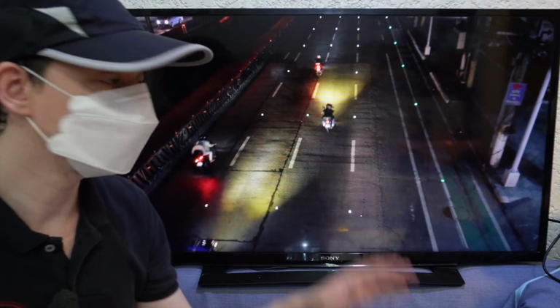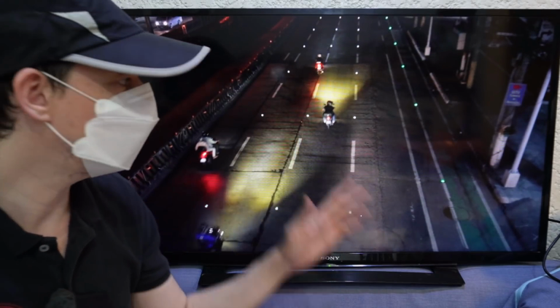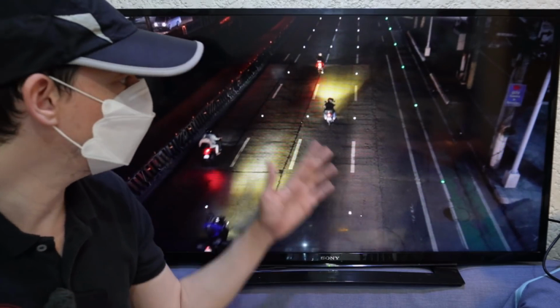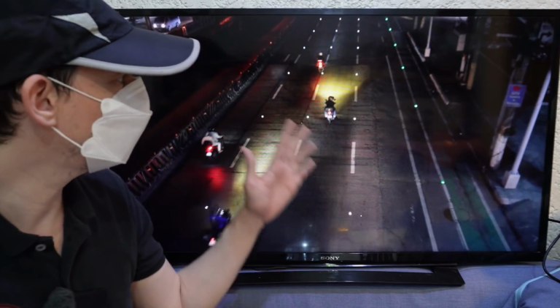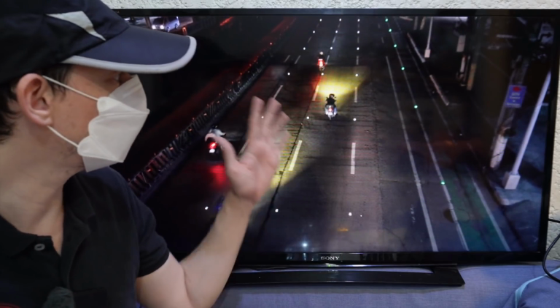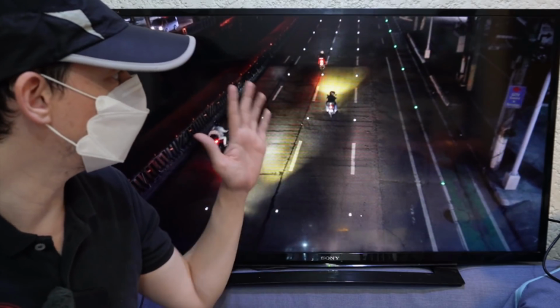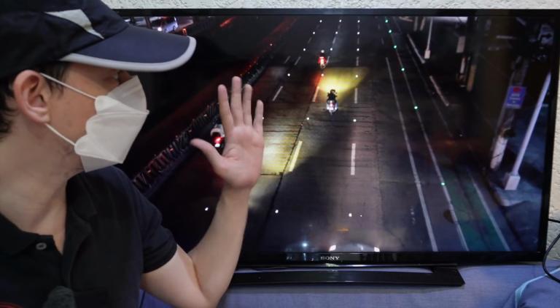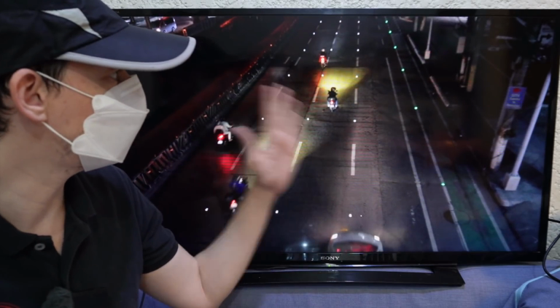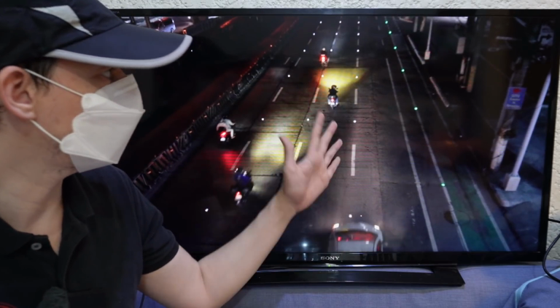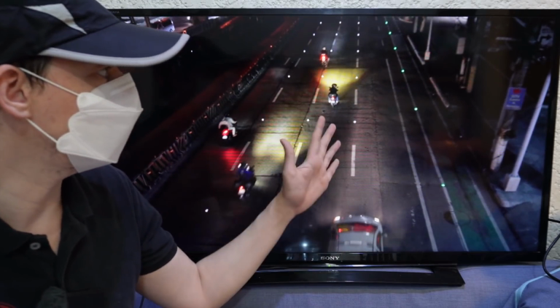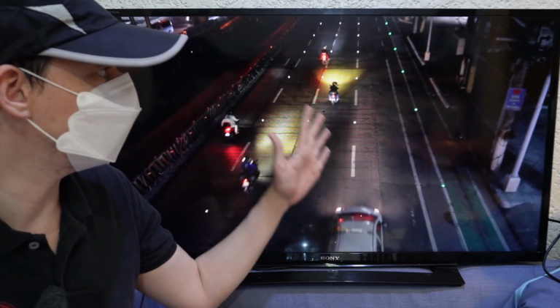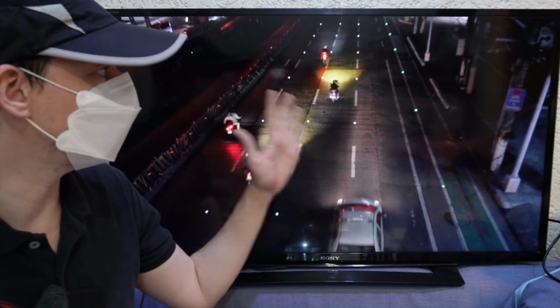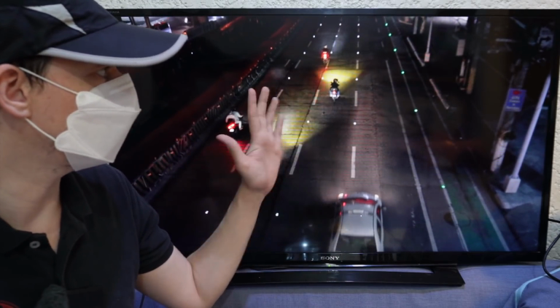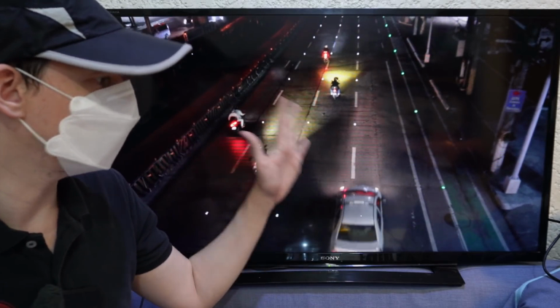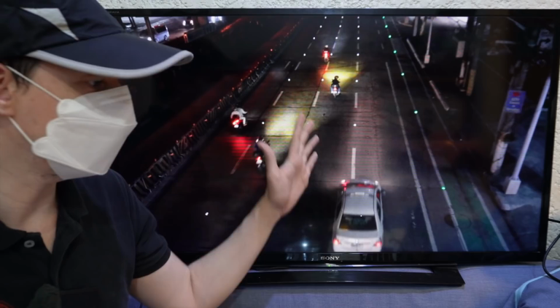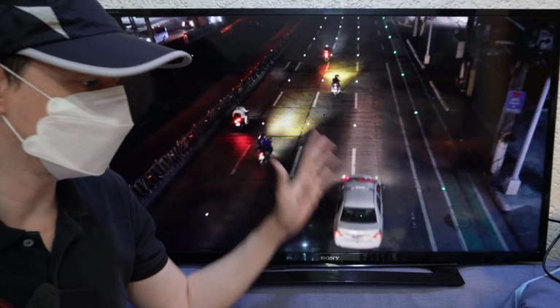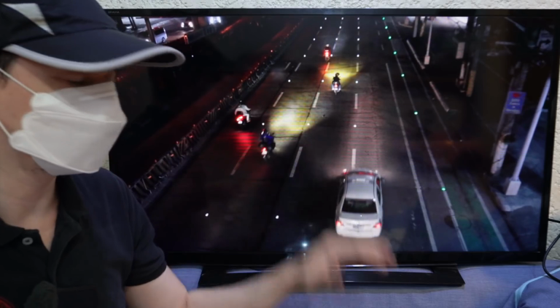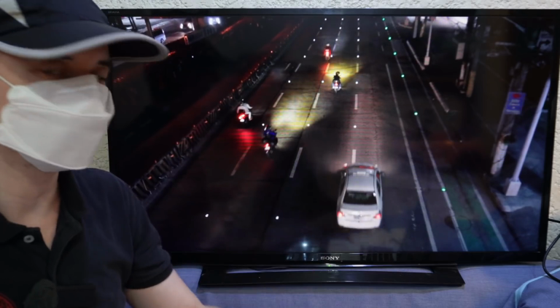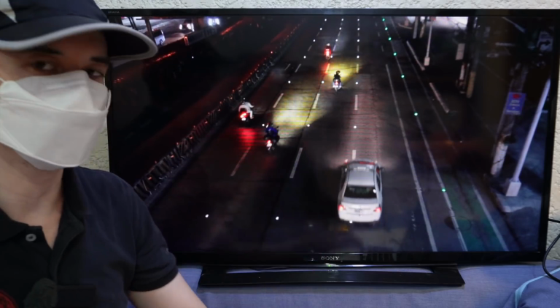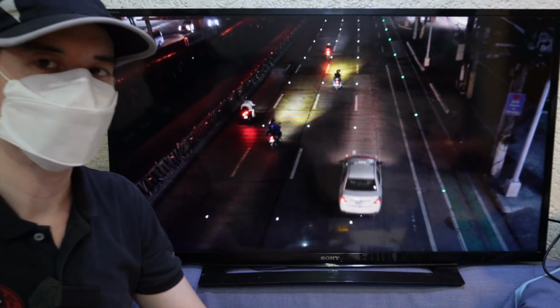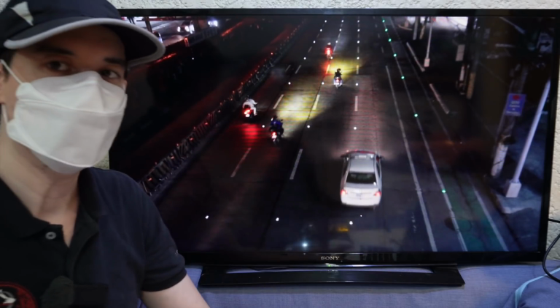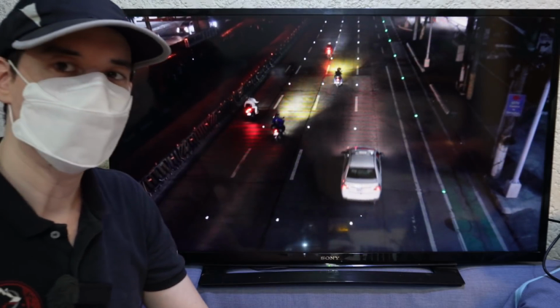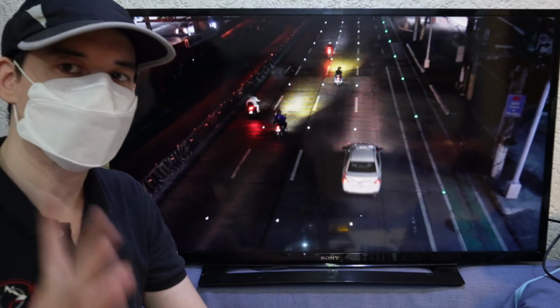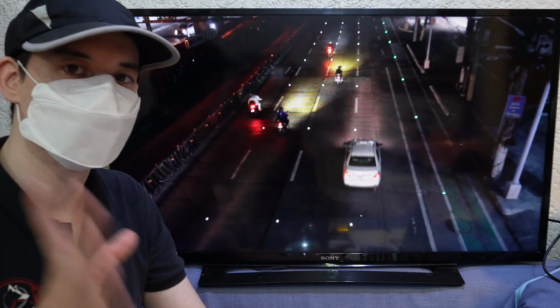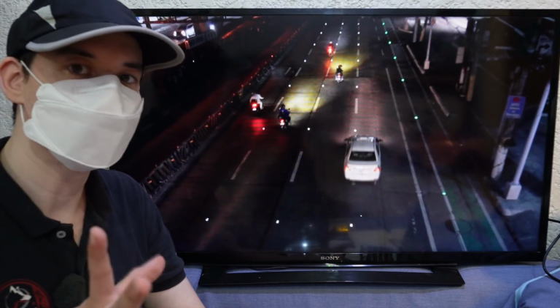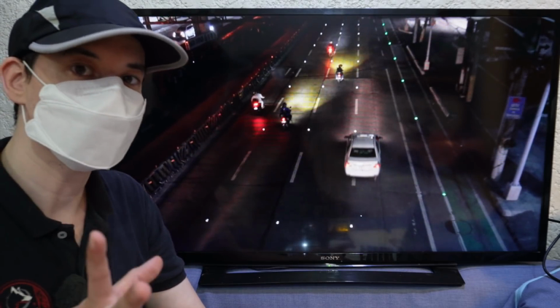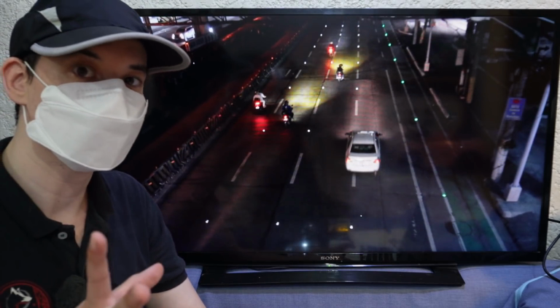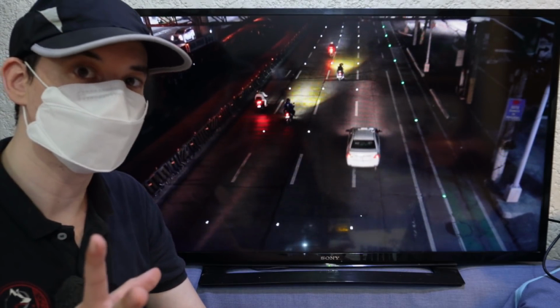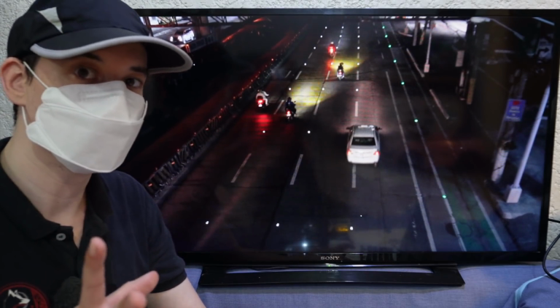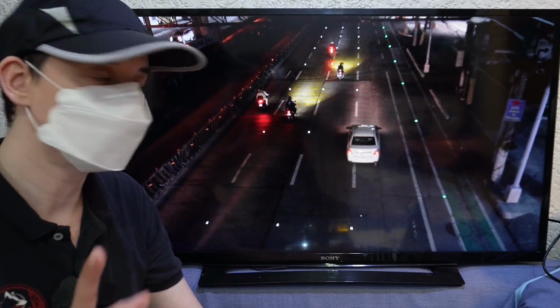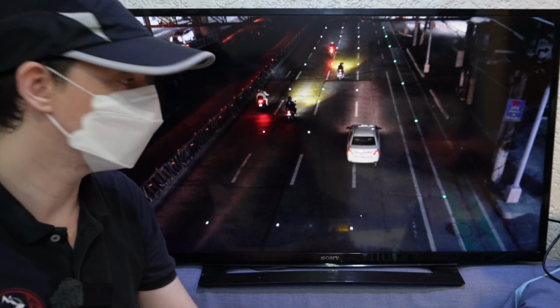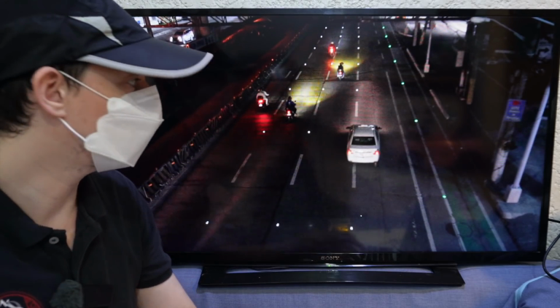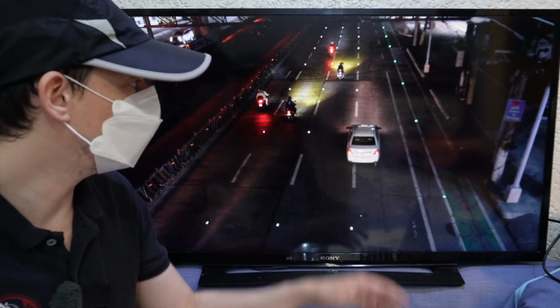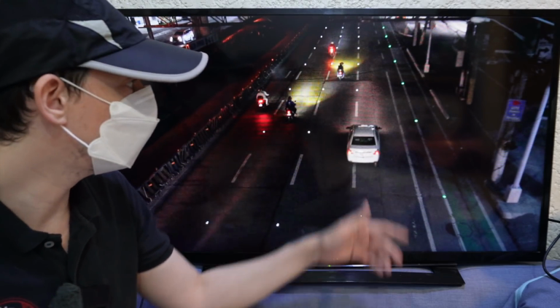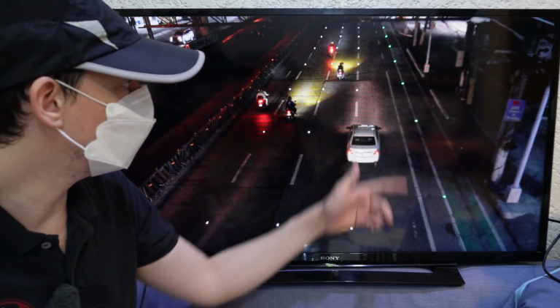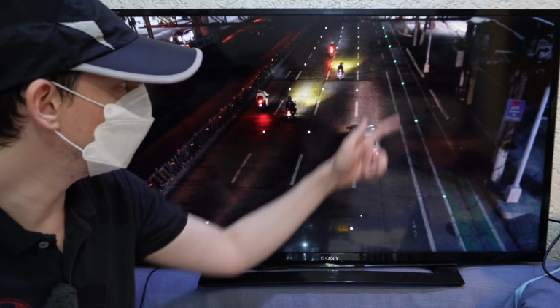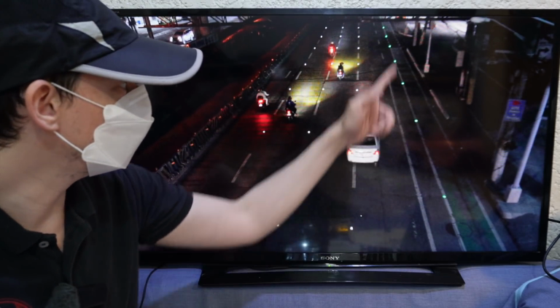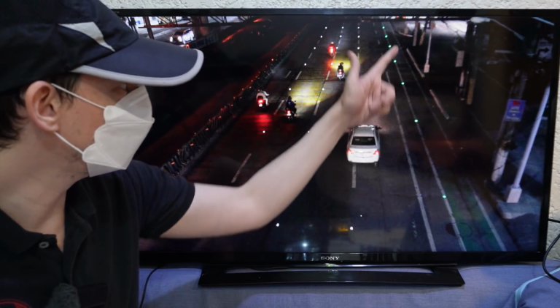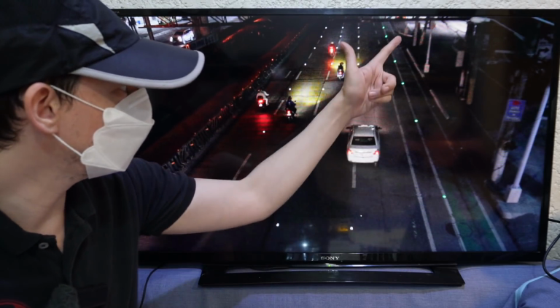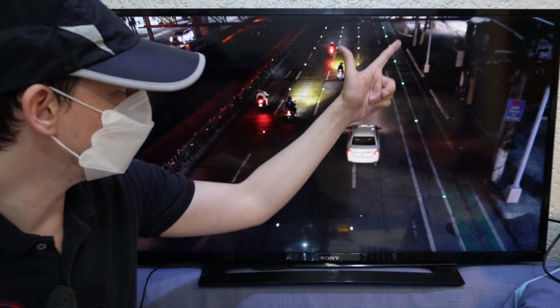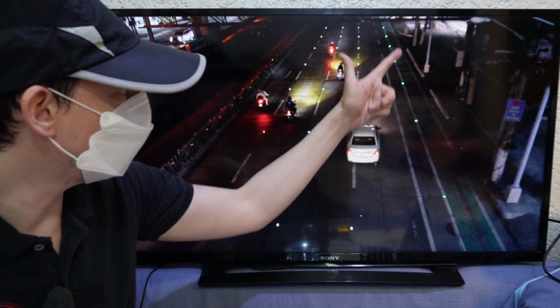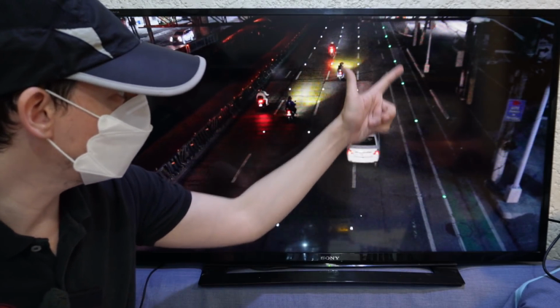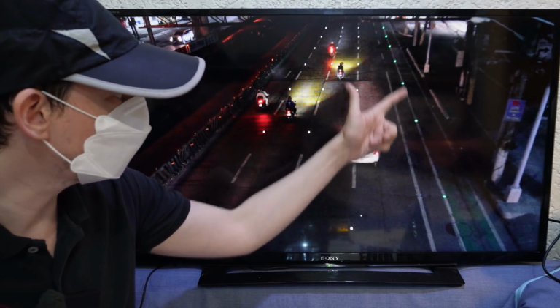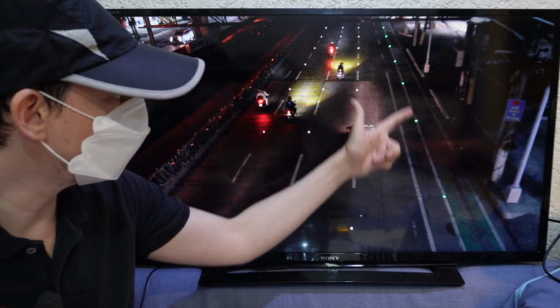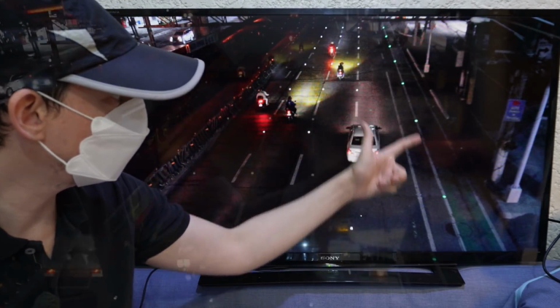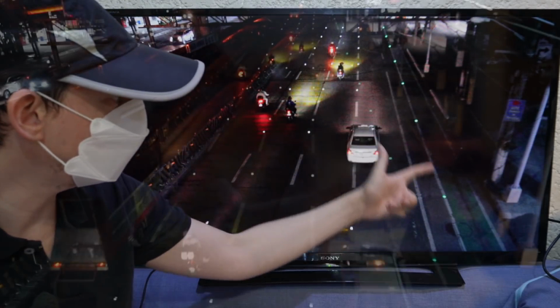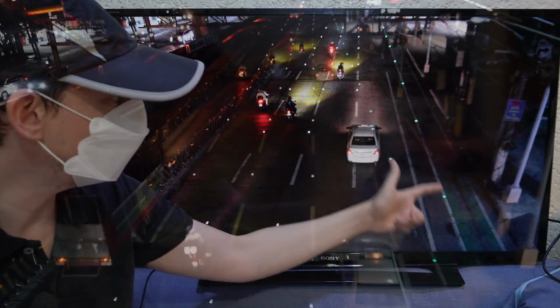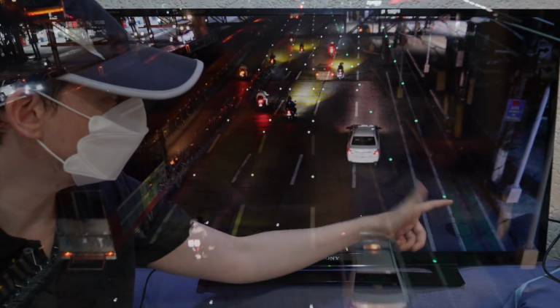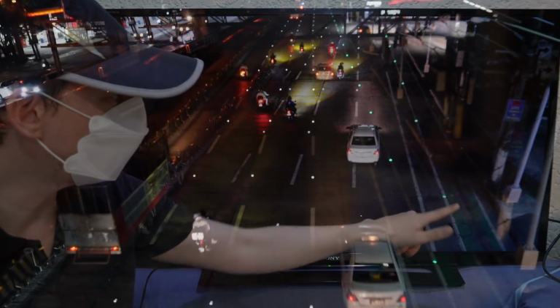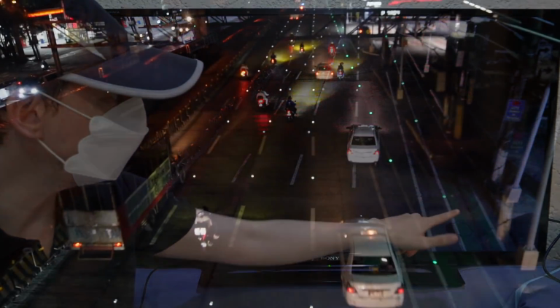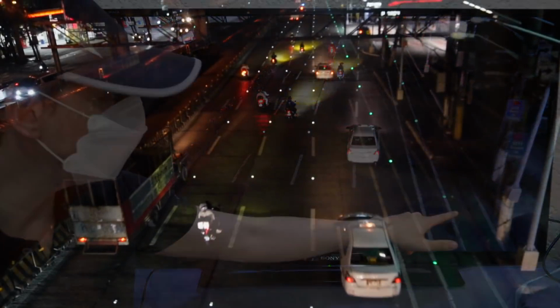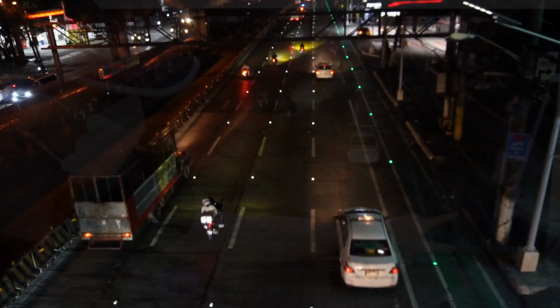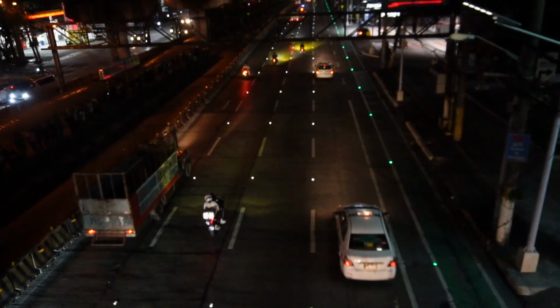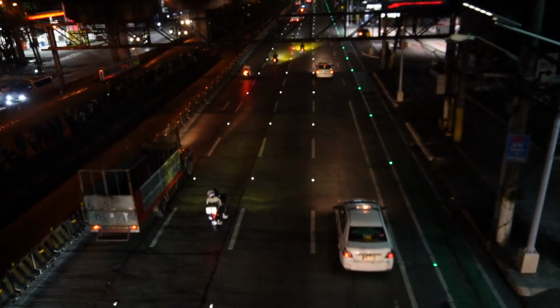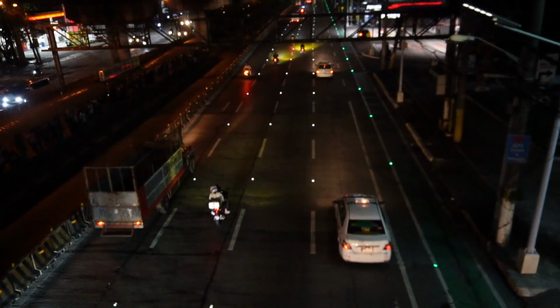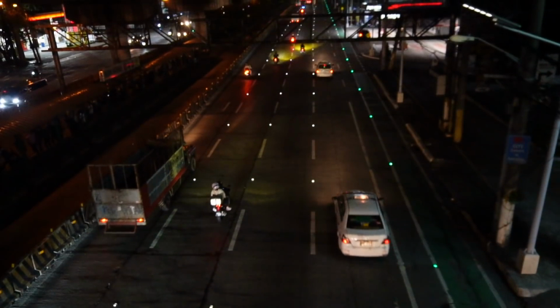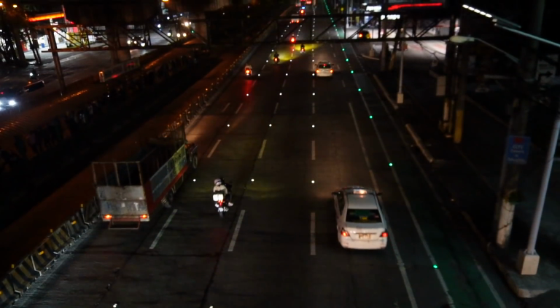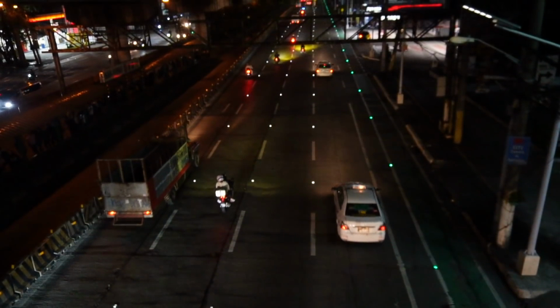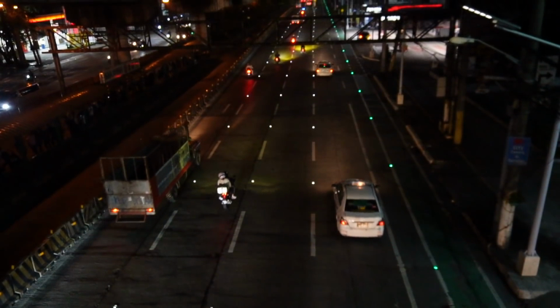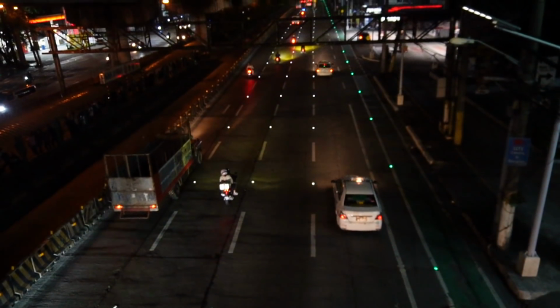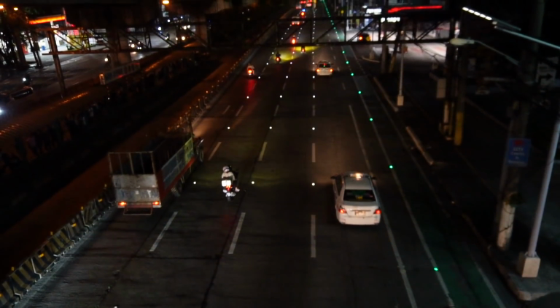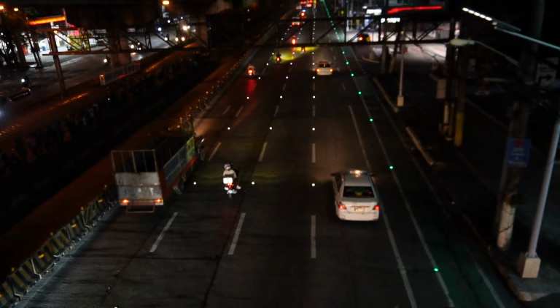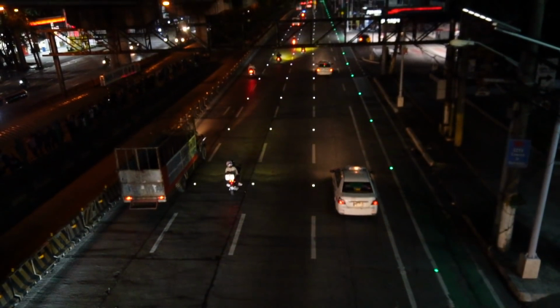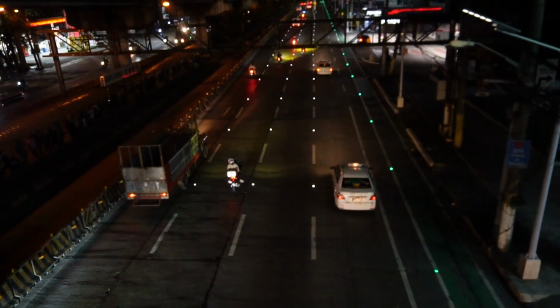Today we're going to talk about changes on EDSA. The first thing you're going to notice is the bicycle lane painted green with green lights.